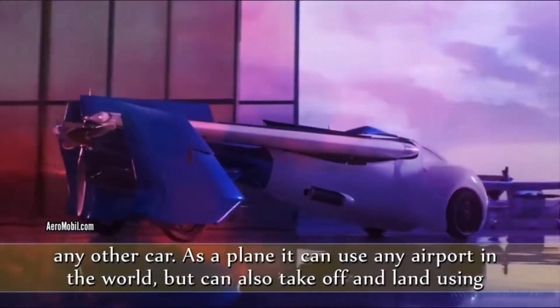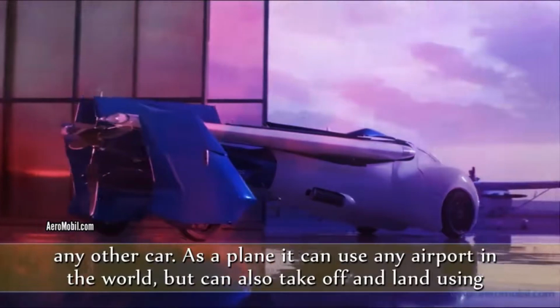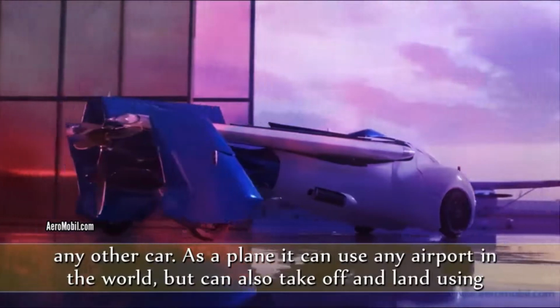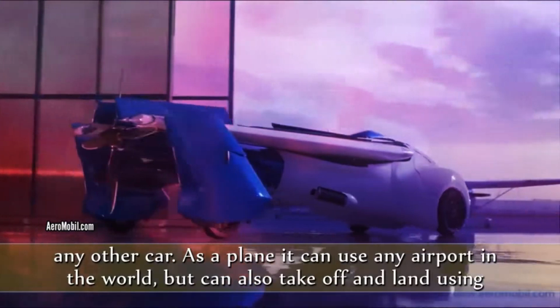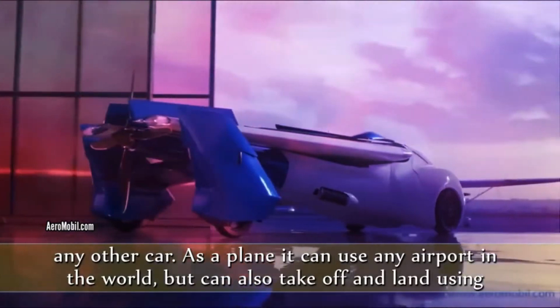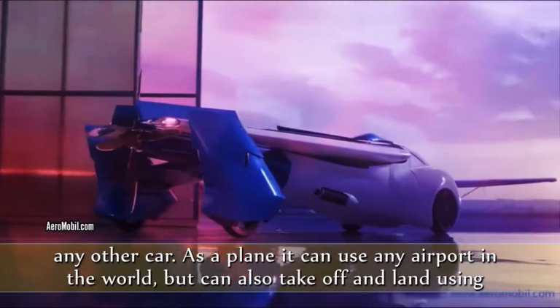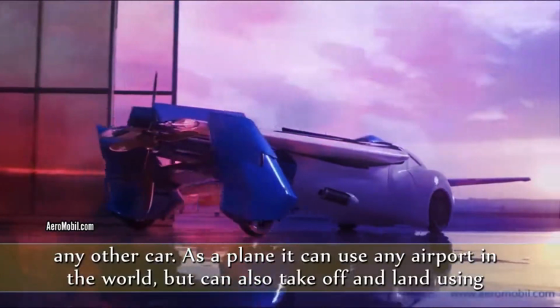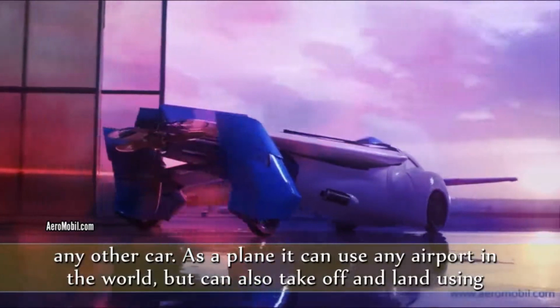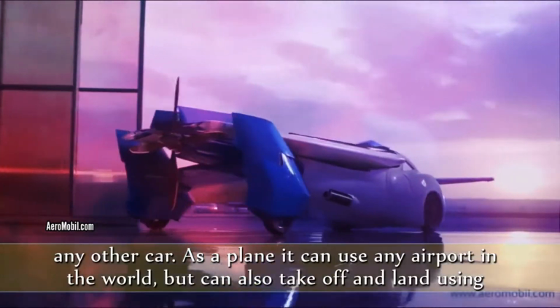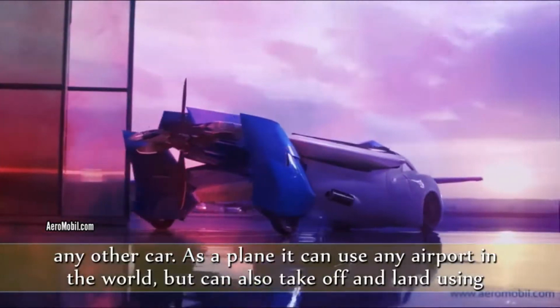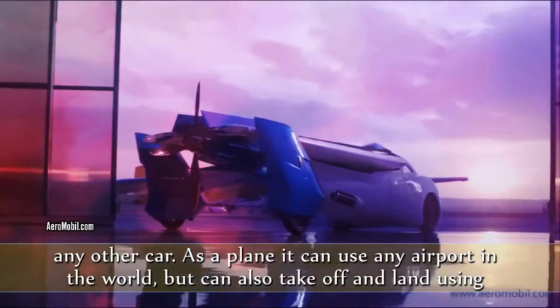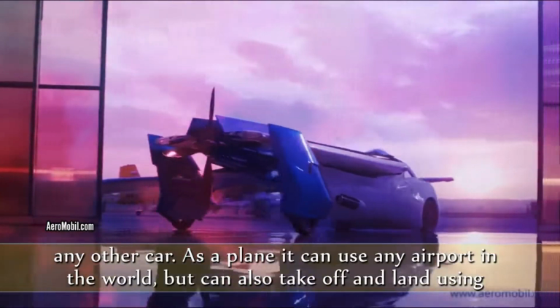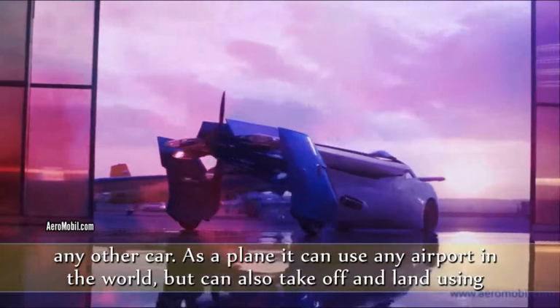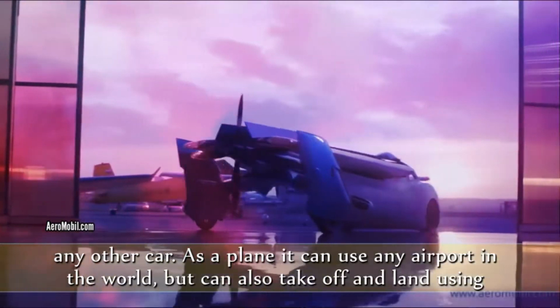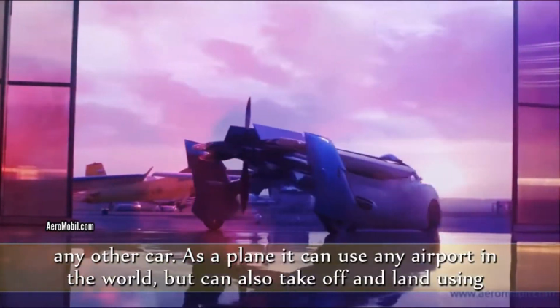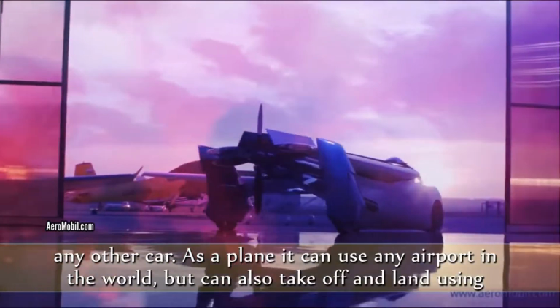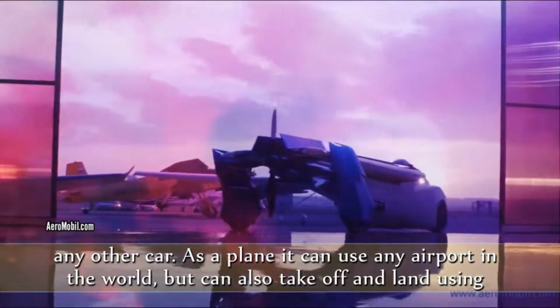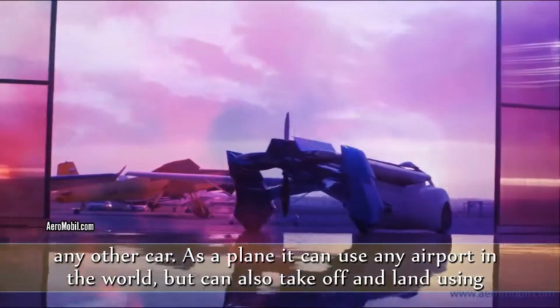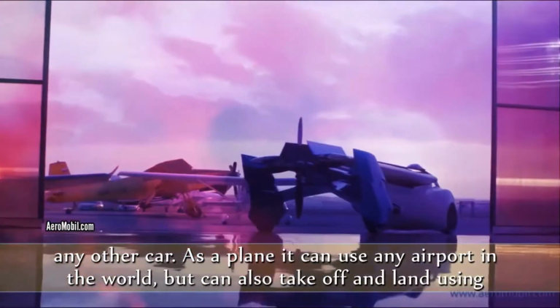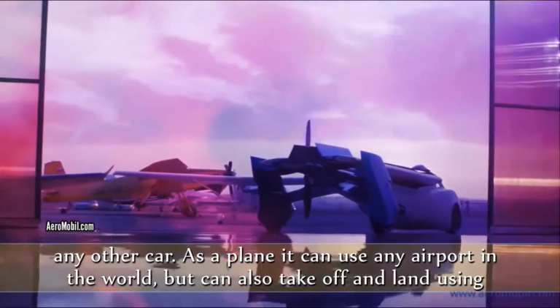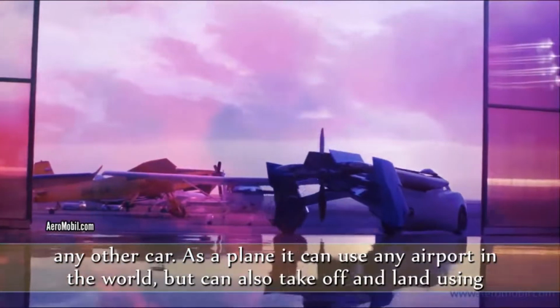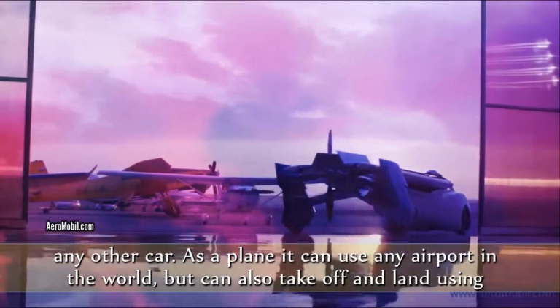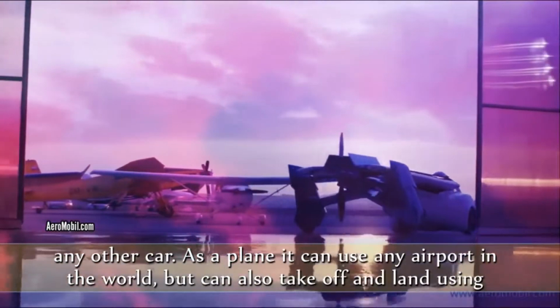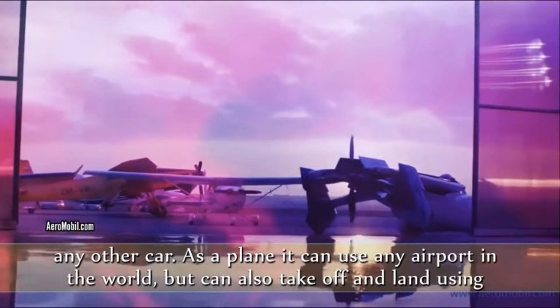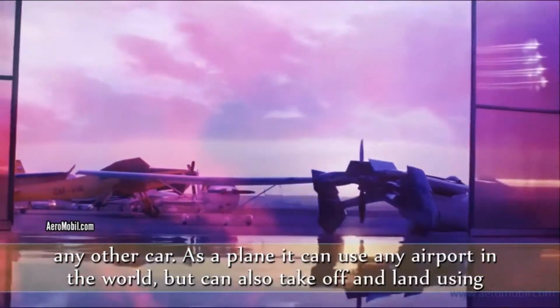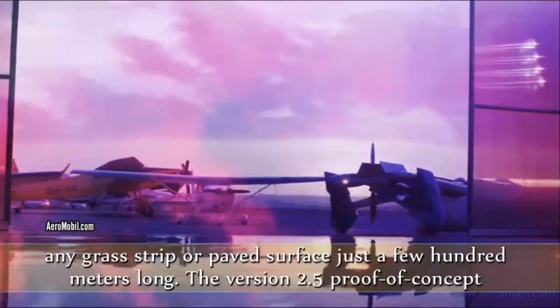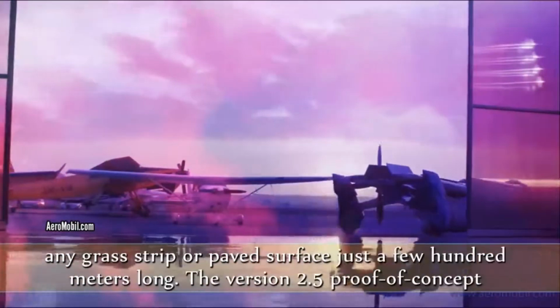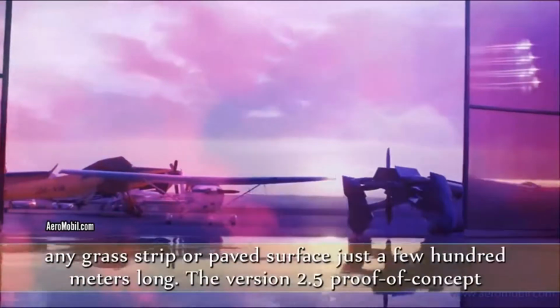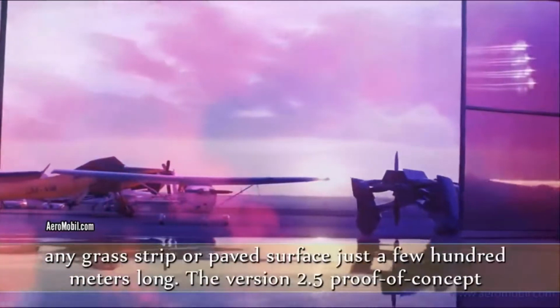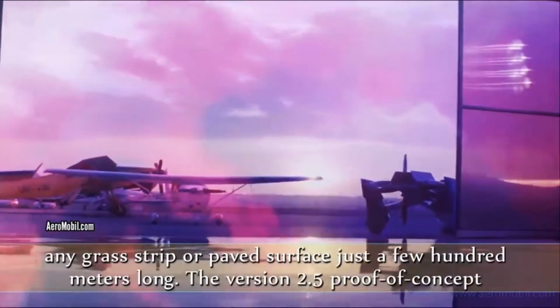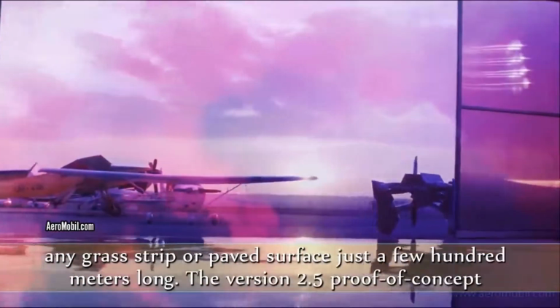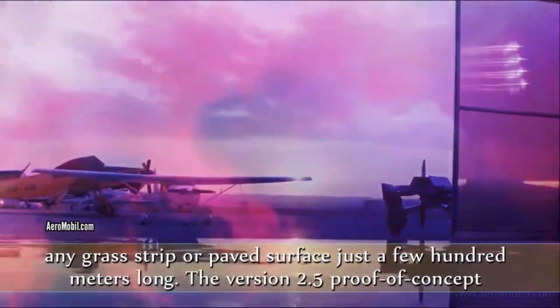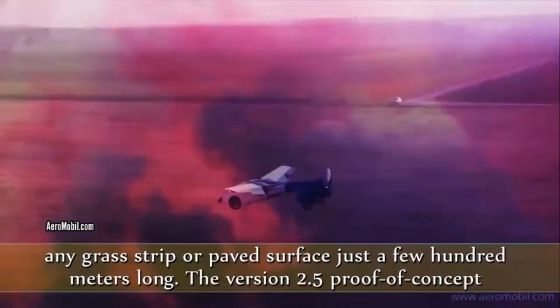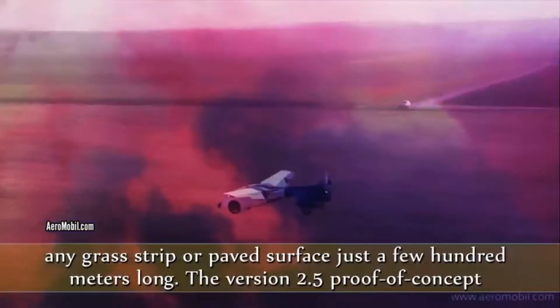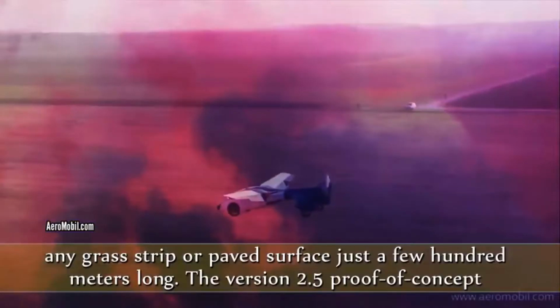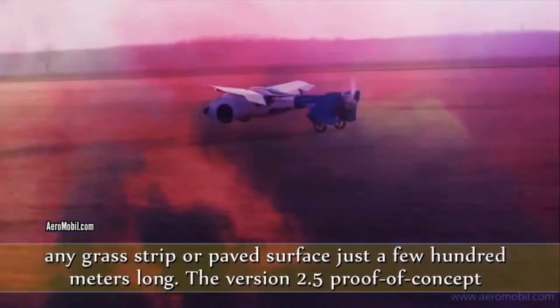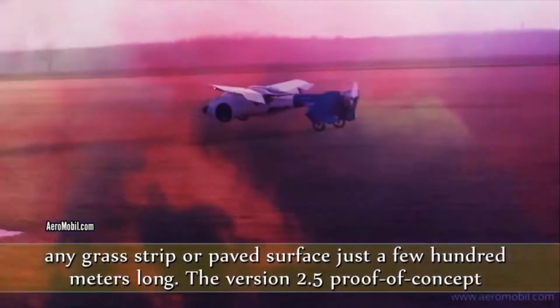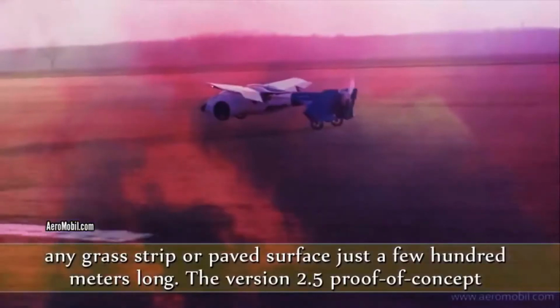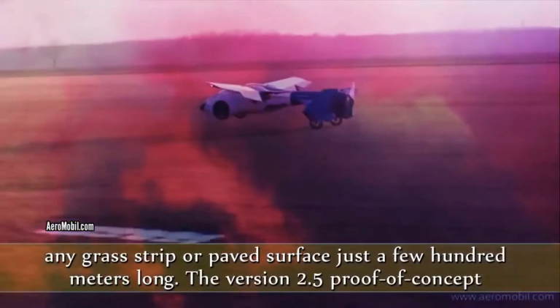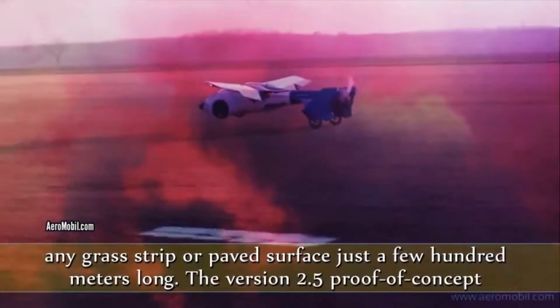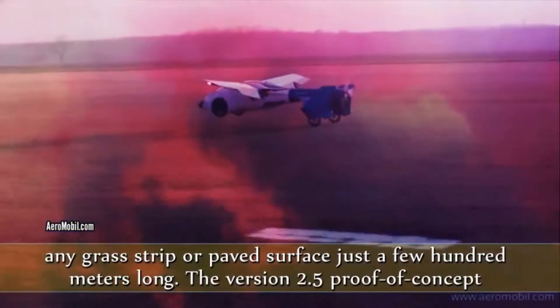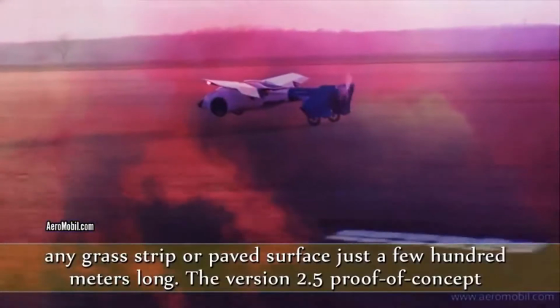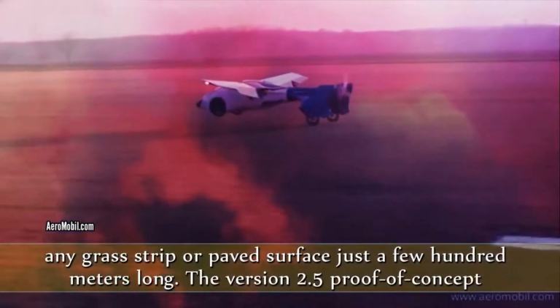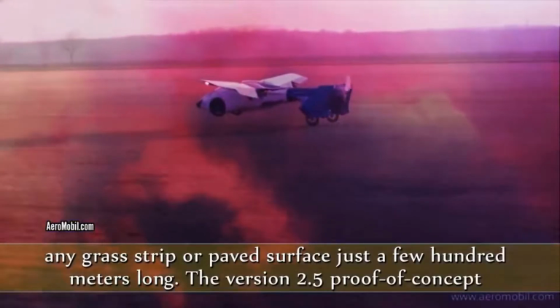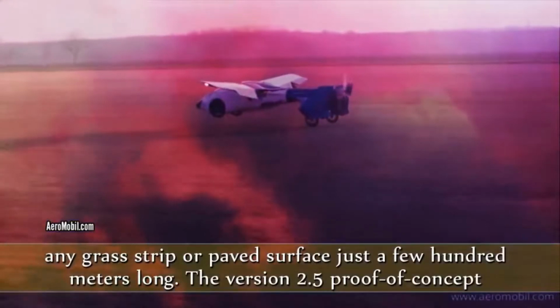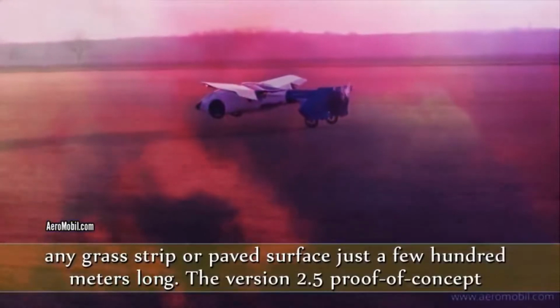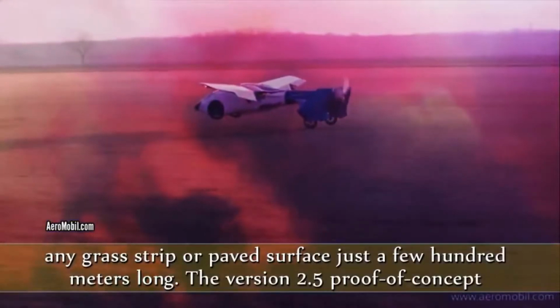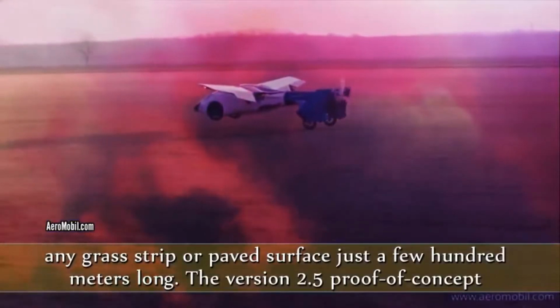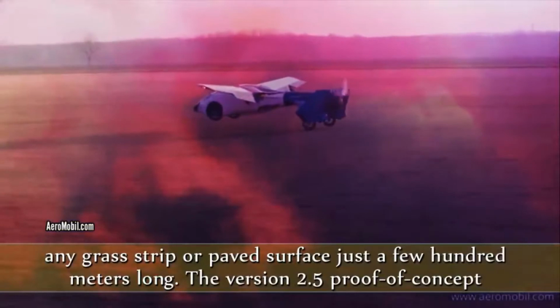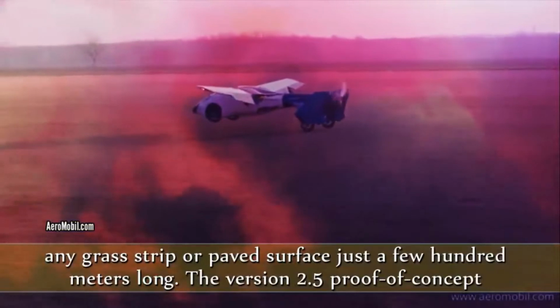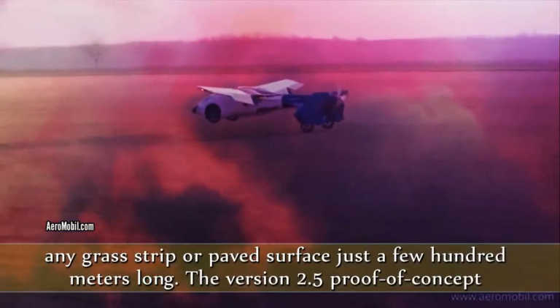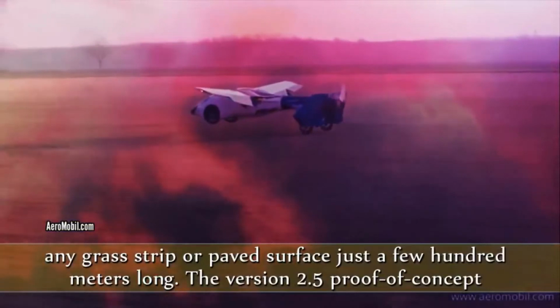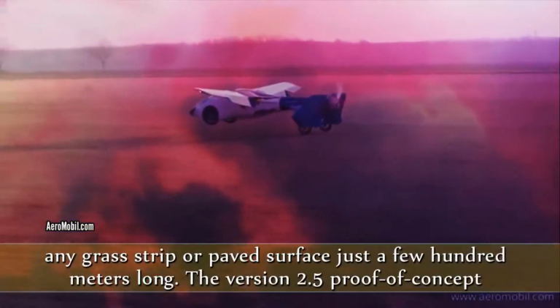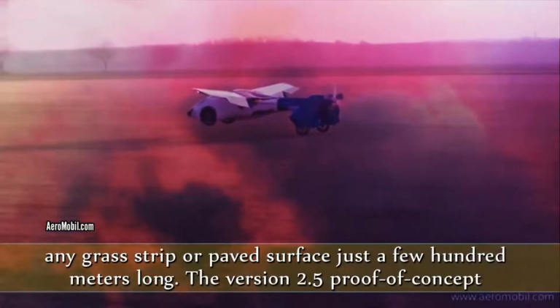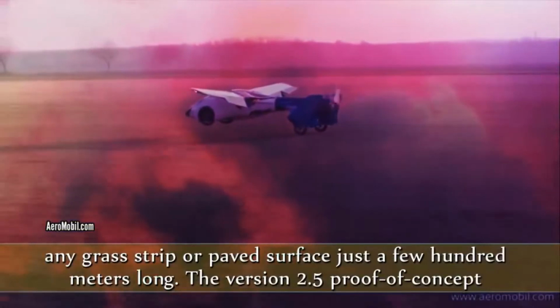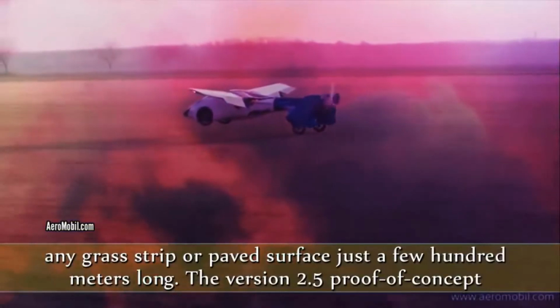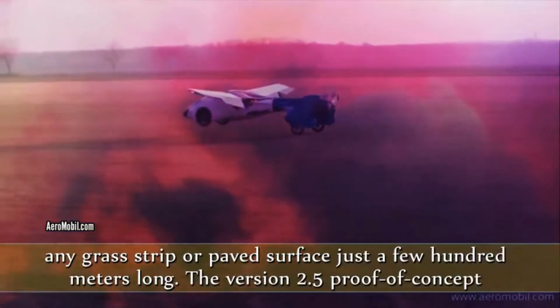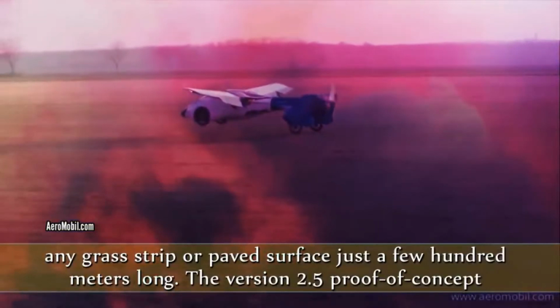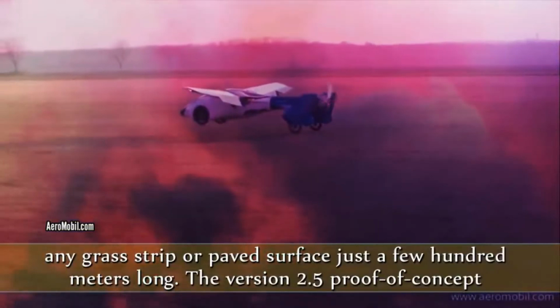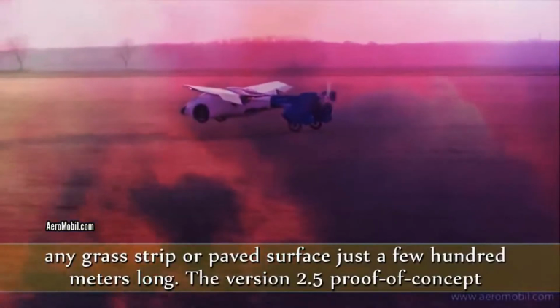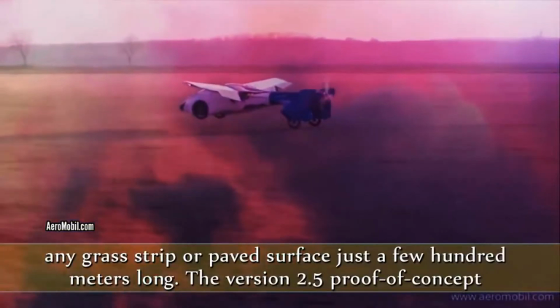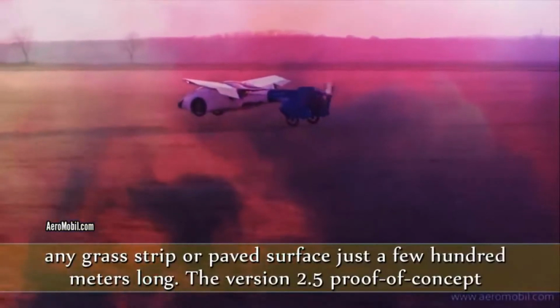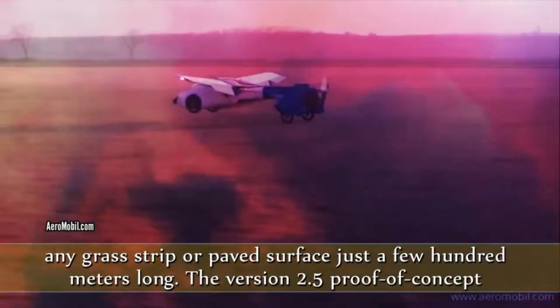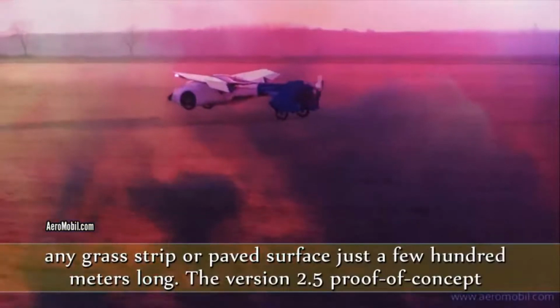It can also take off and land using any grass strip or paved surface just a few hundred meters long.